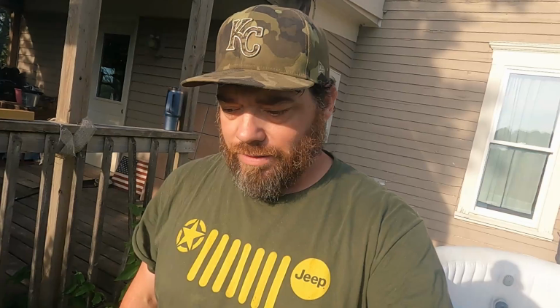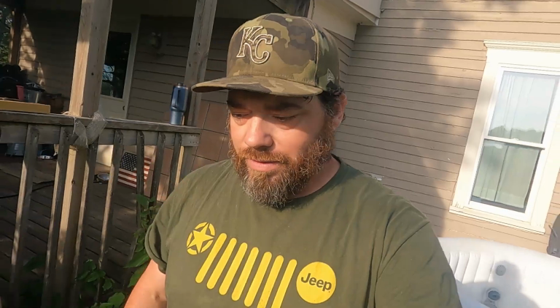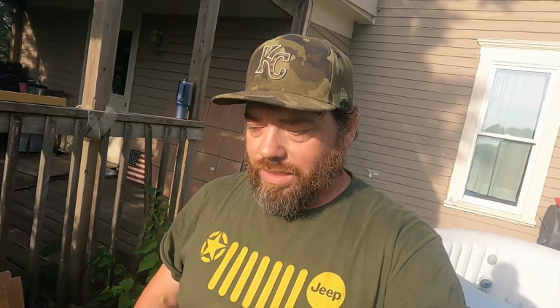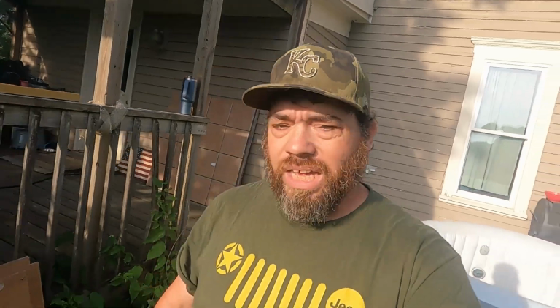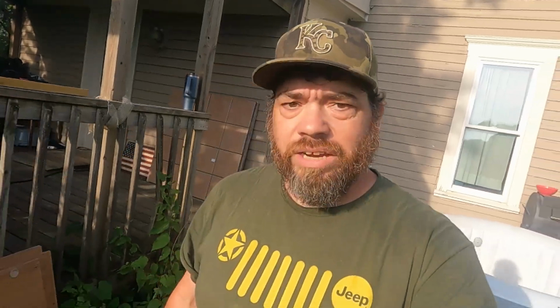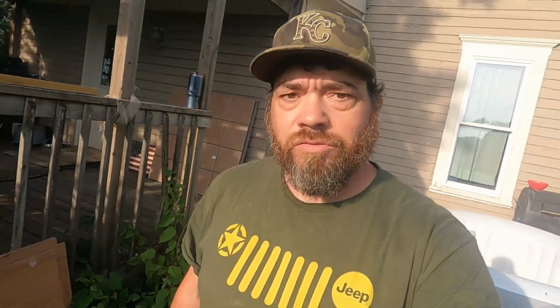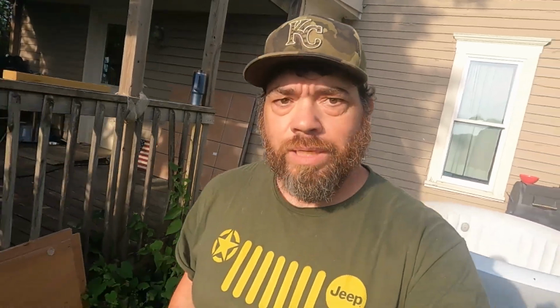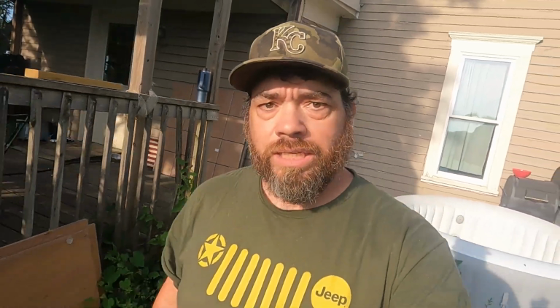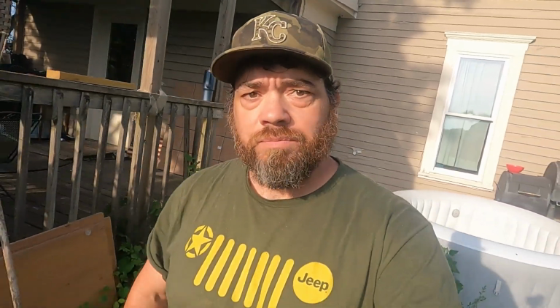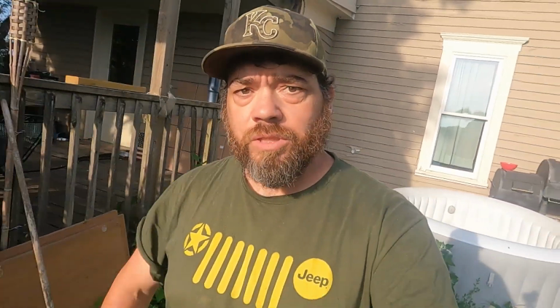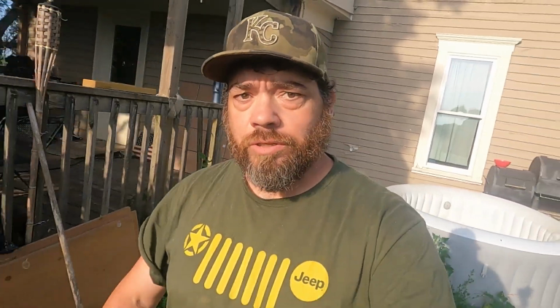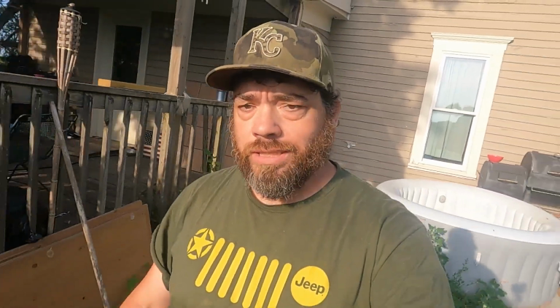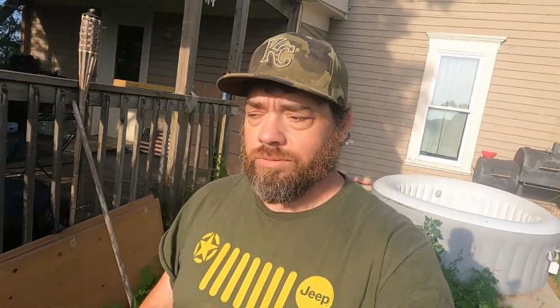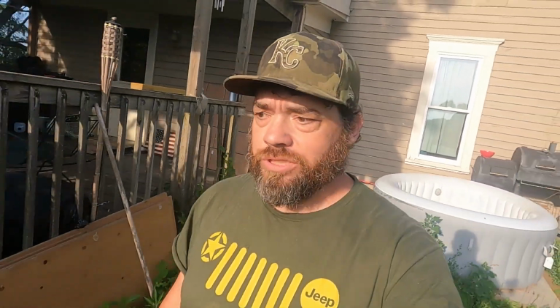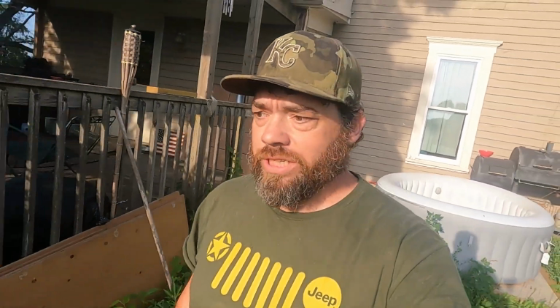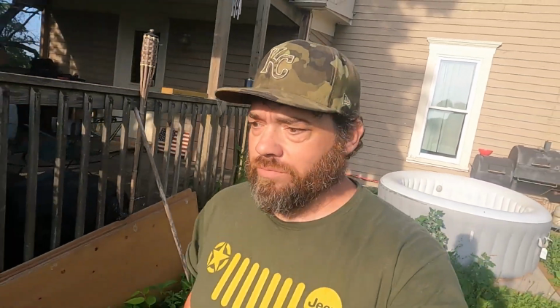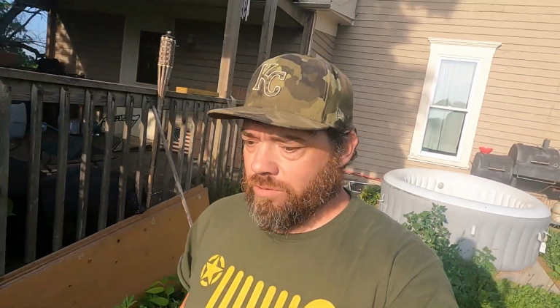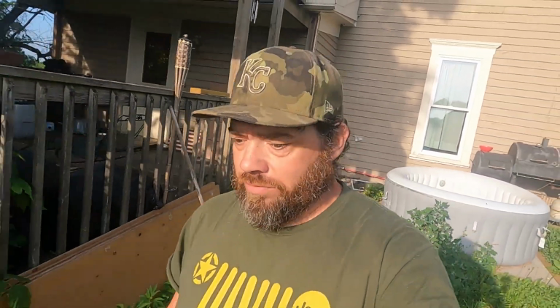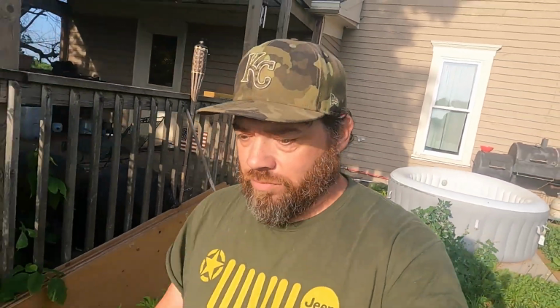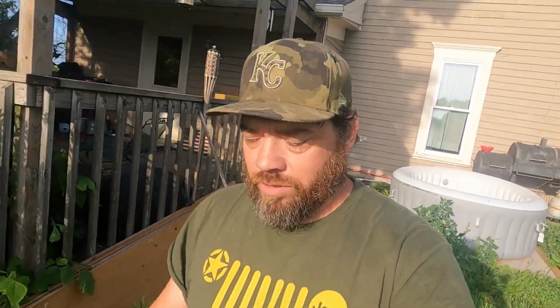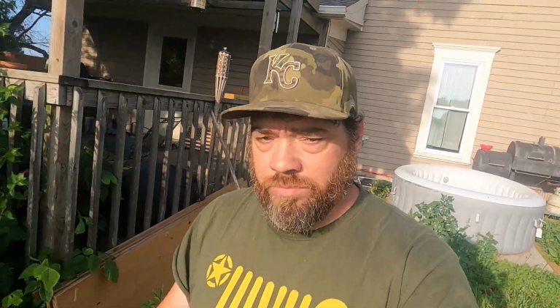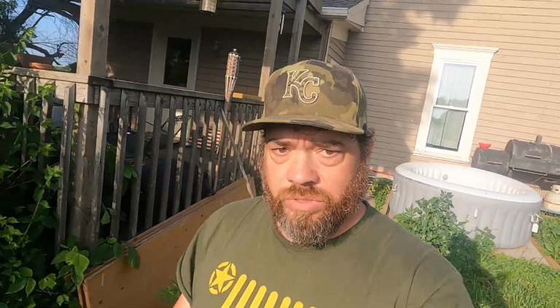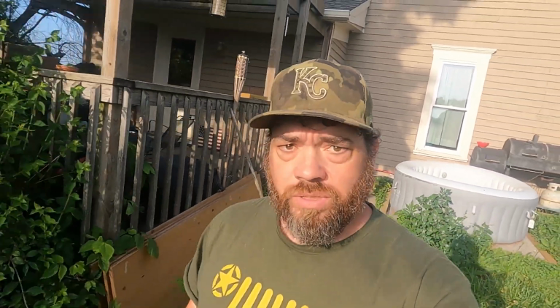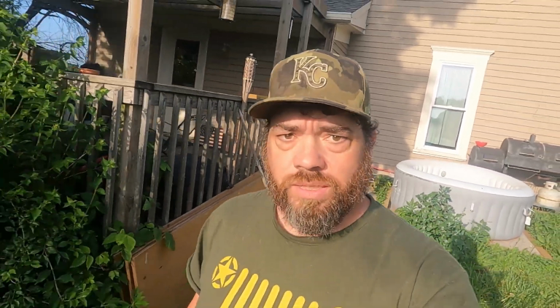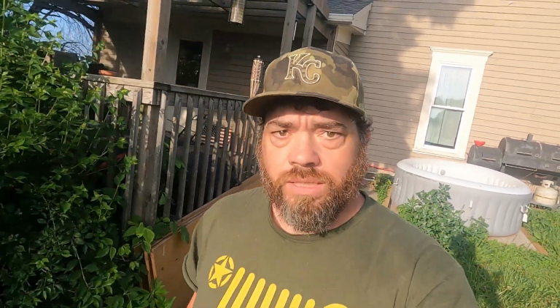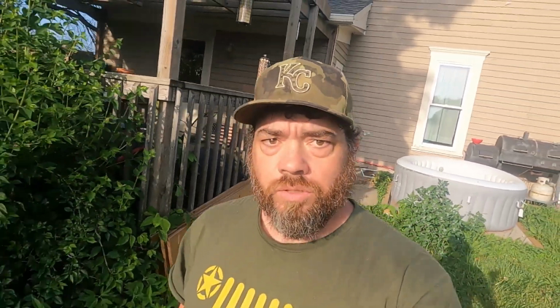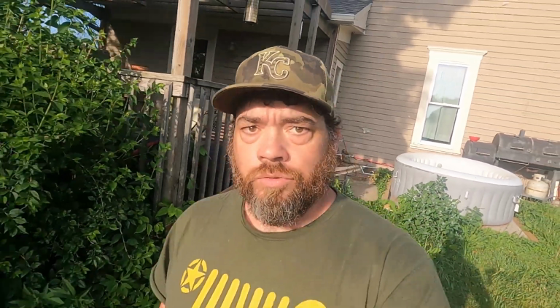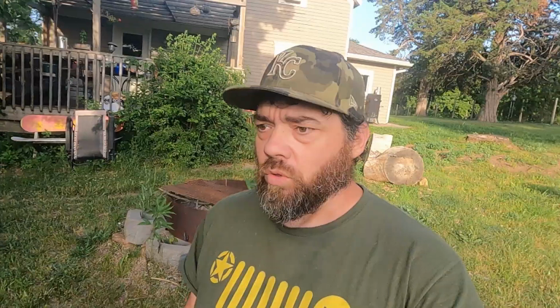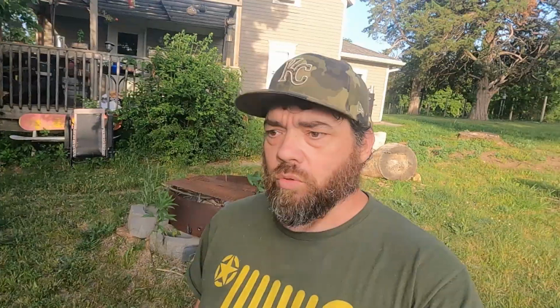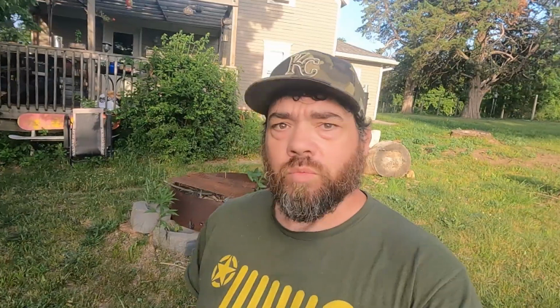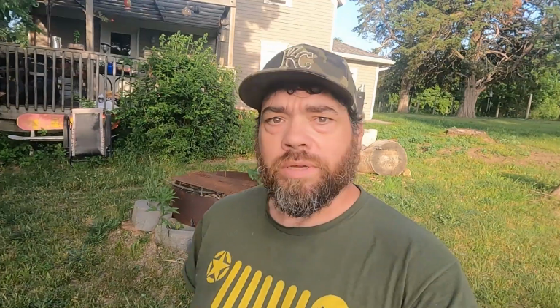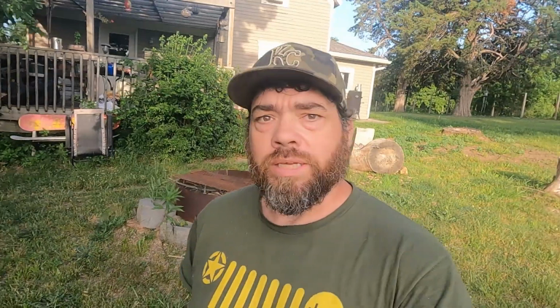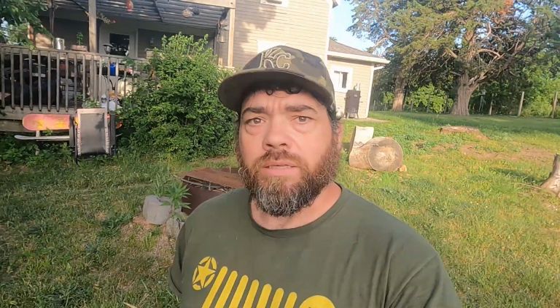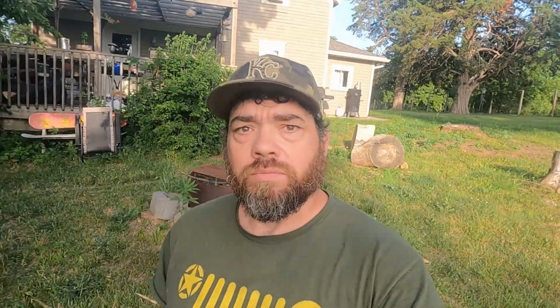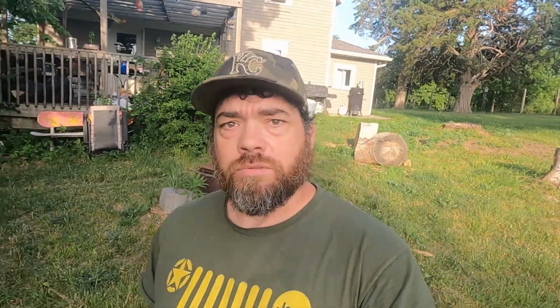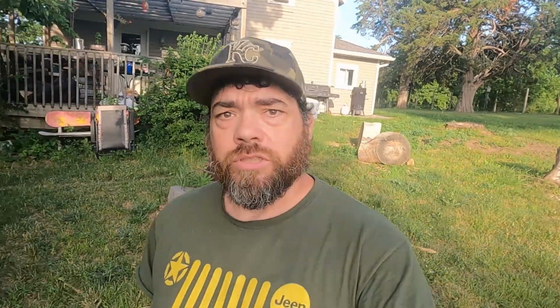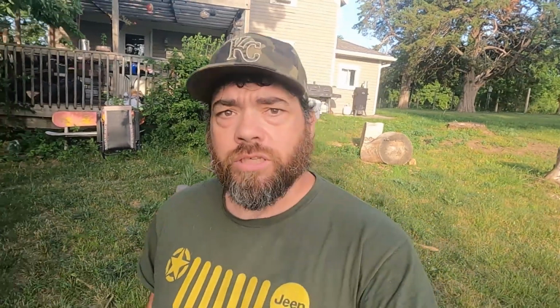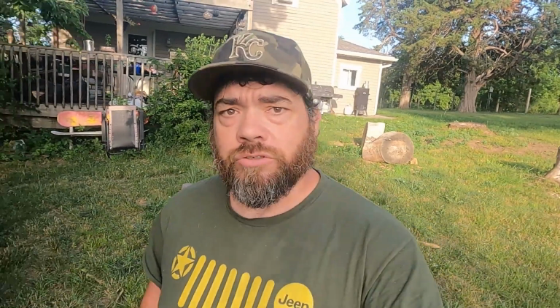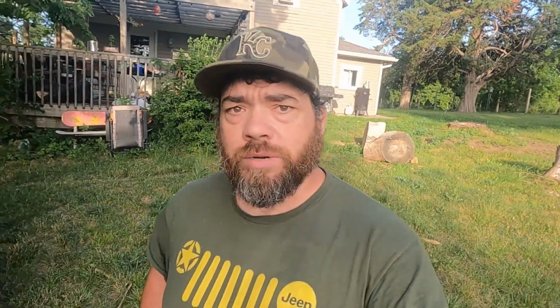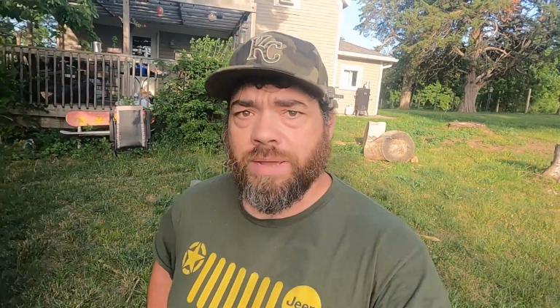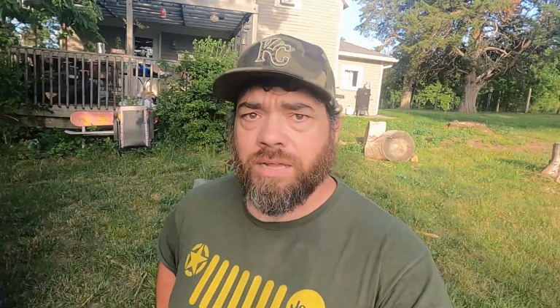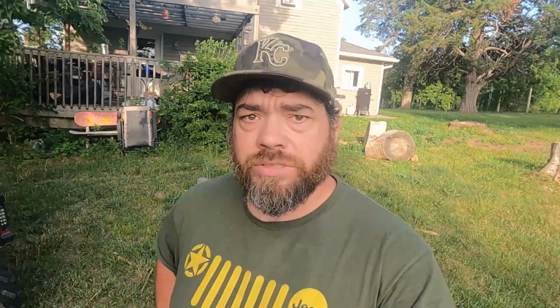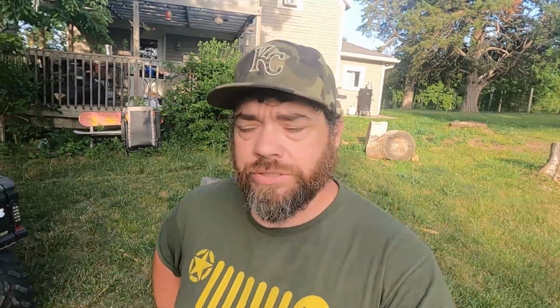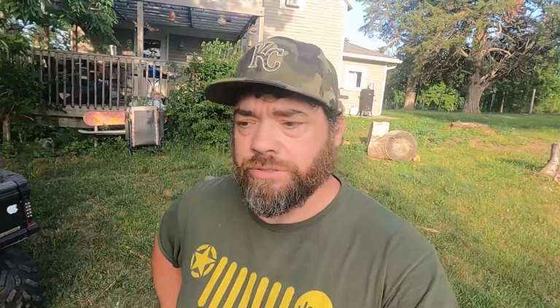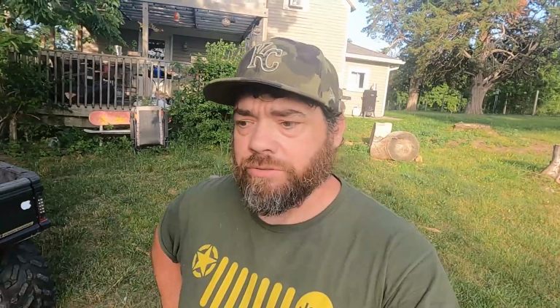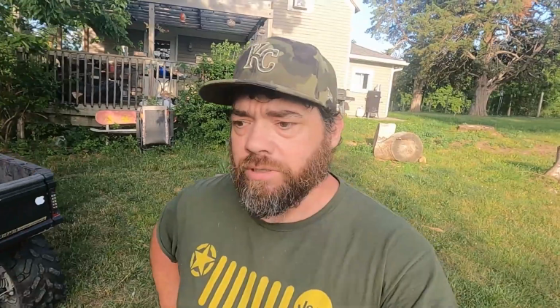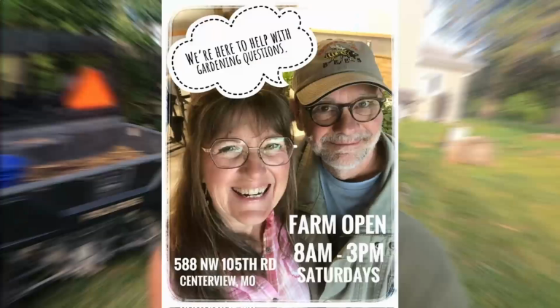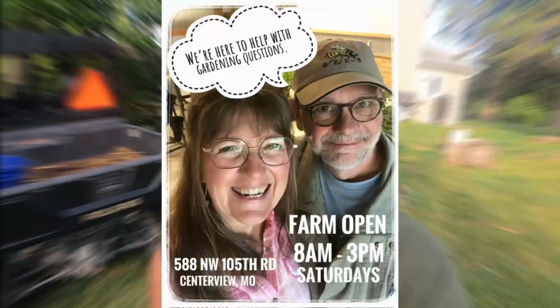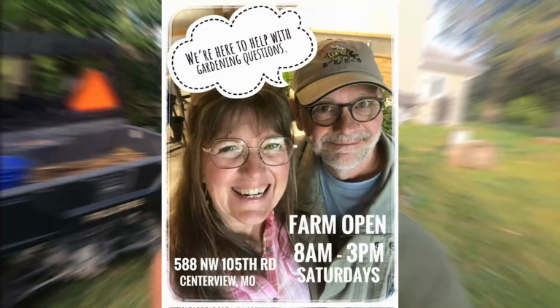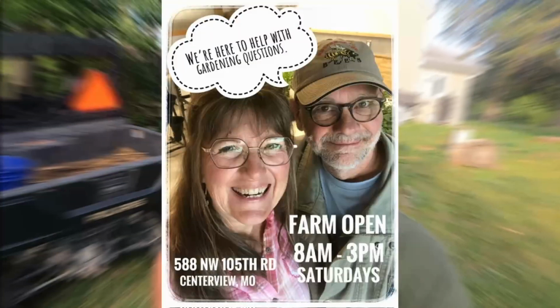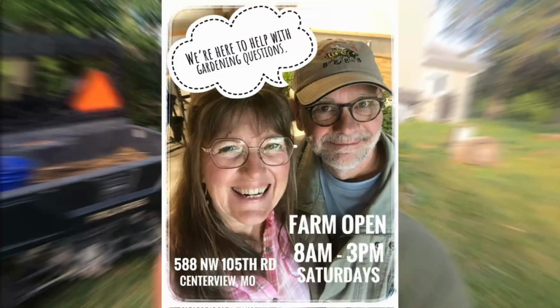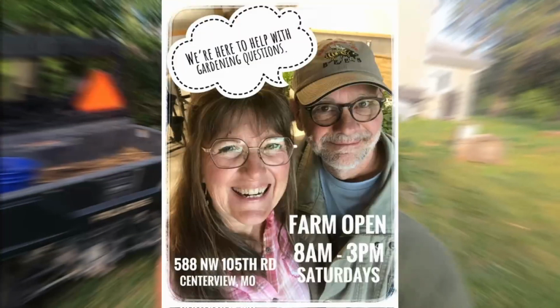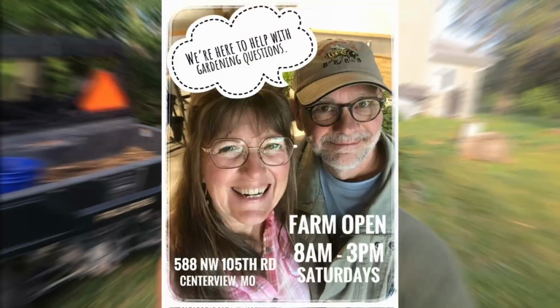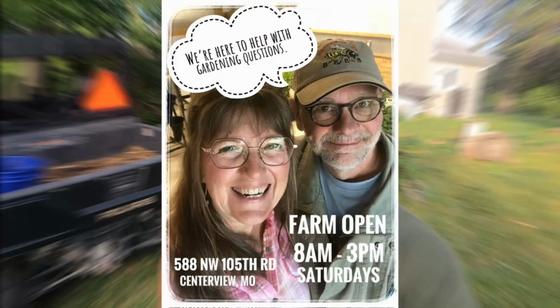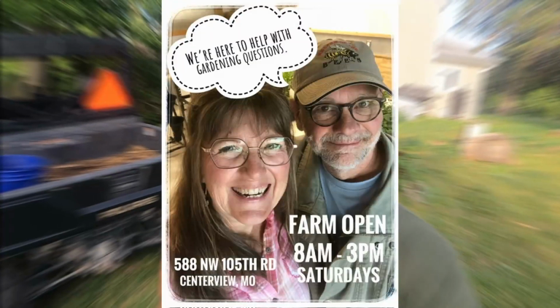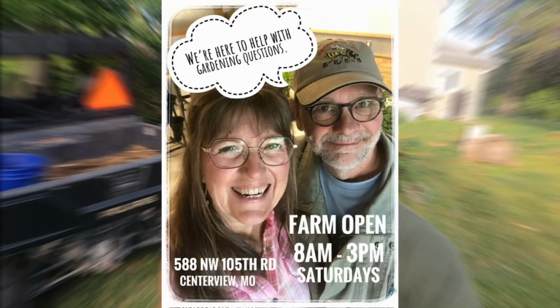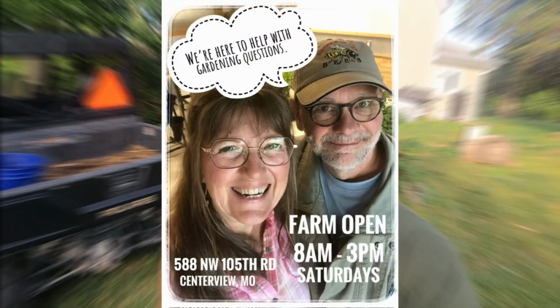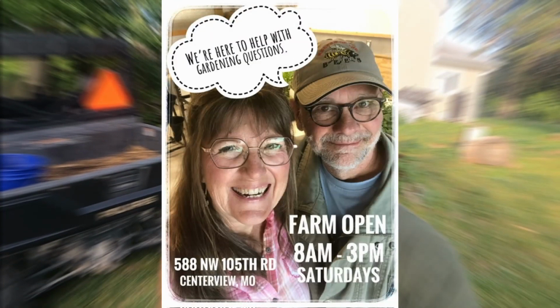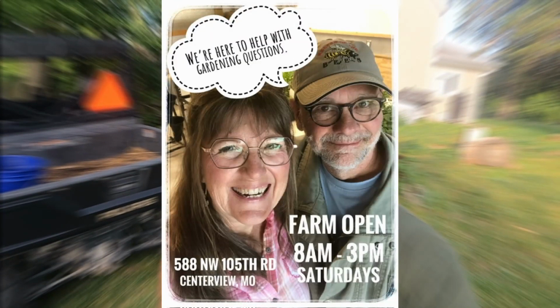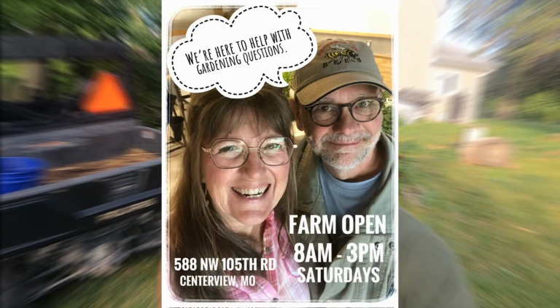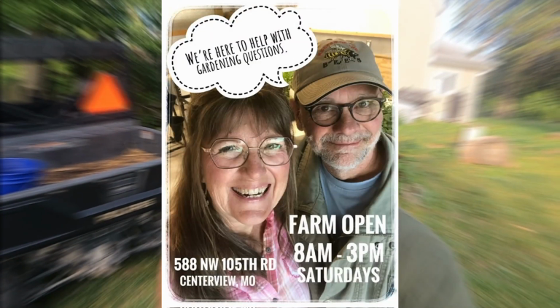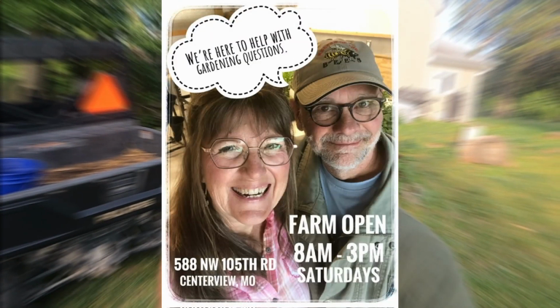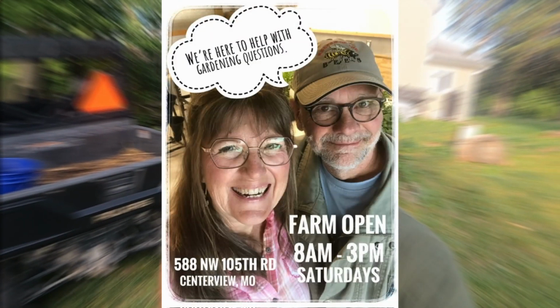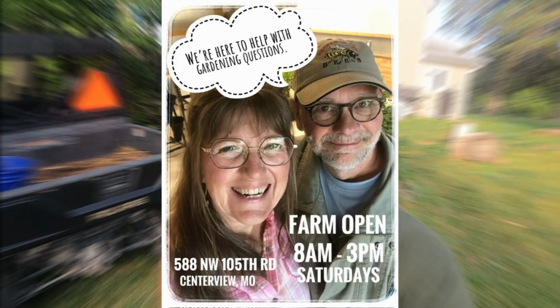Hi everybody, it's Chris with GFY Farms. We took a trip out to Hendricks Farms in Centerview, Missouri.